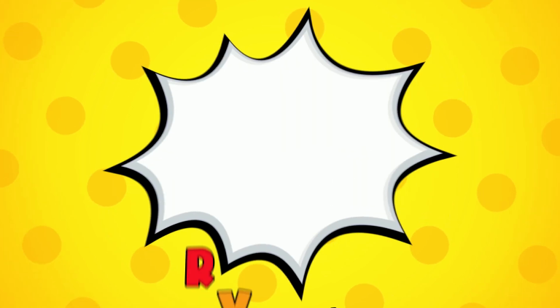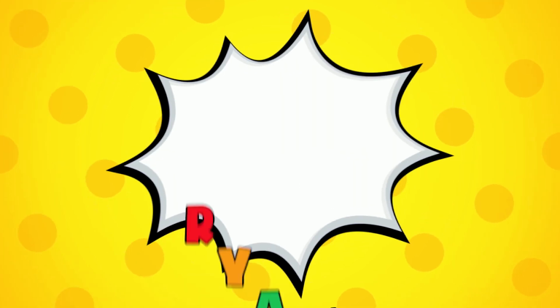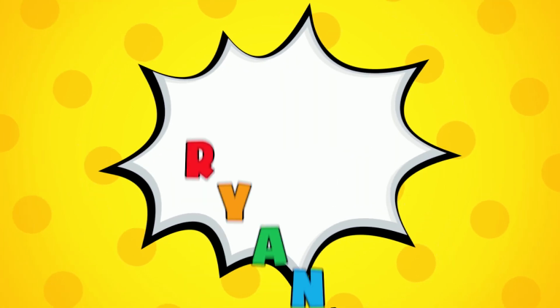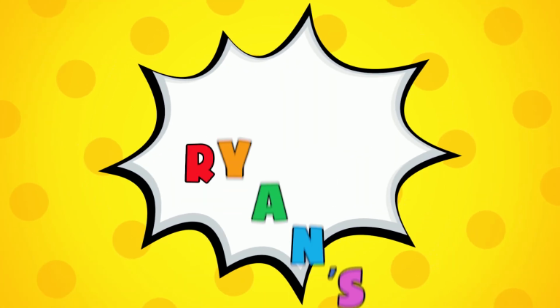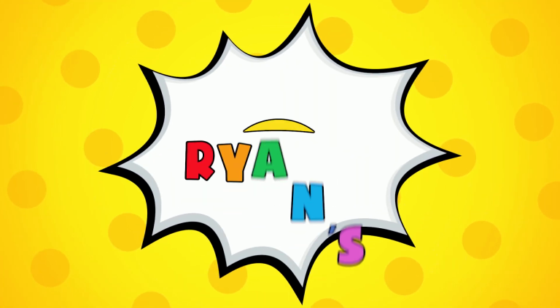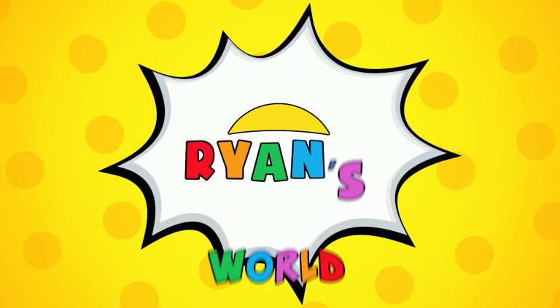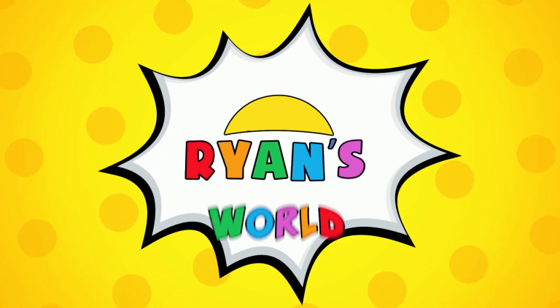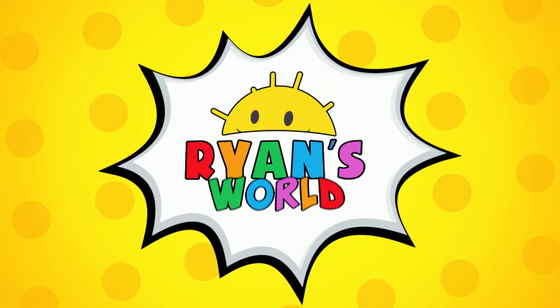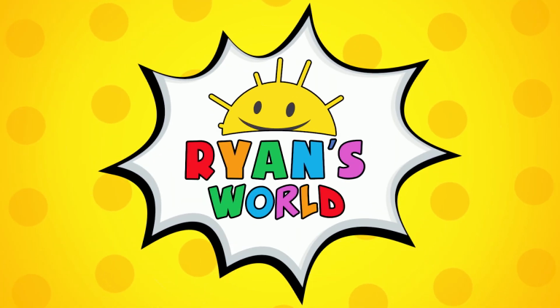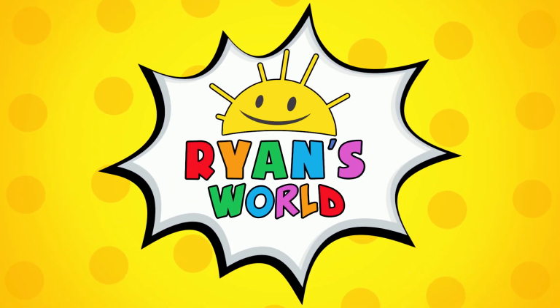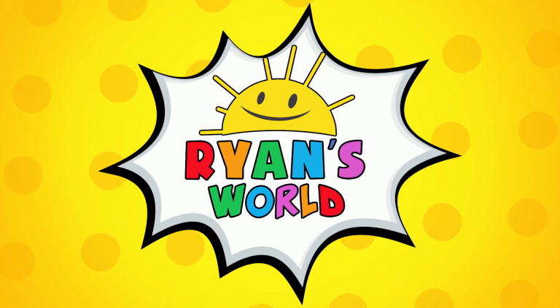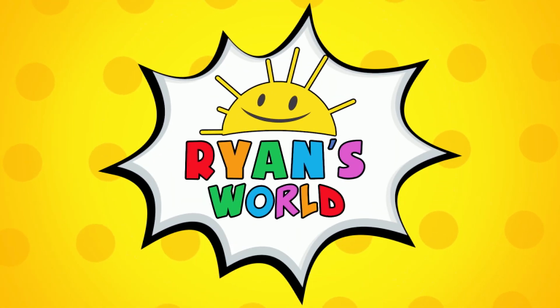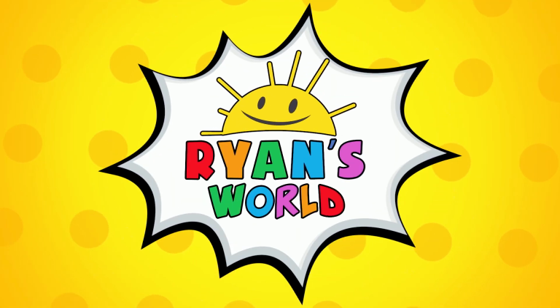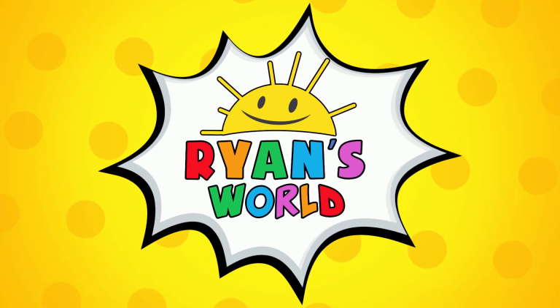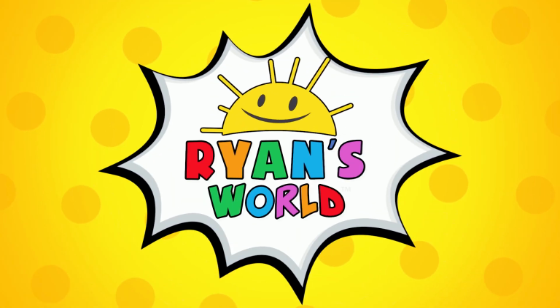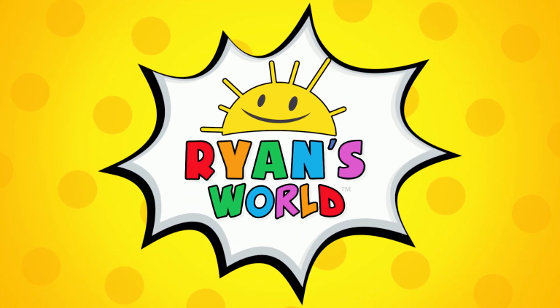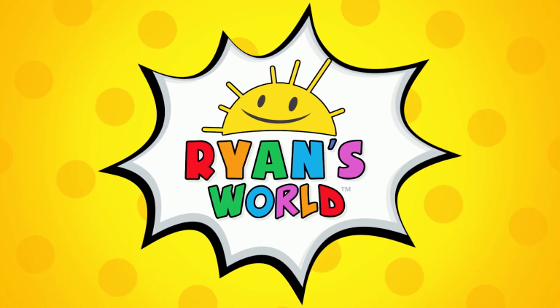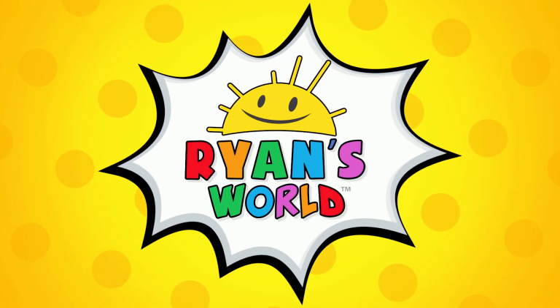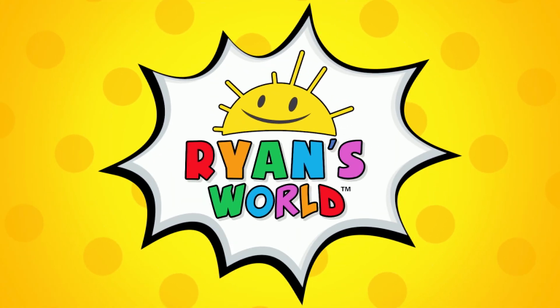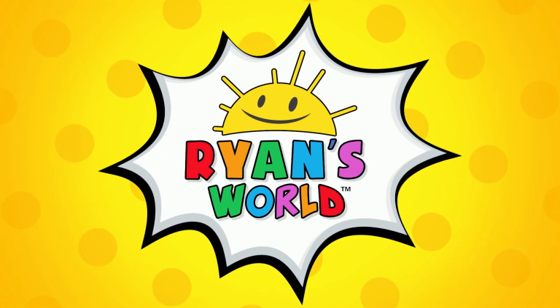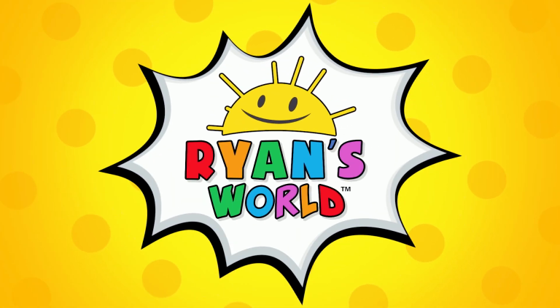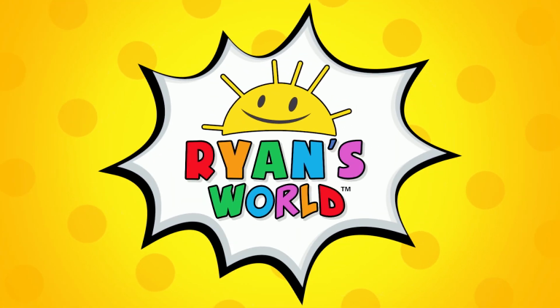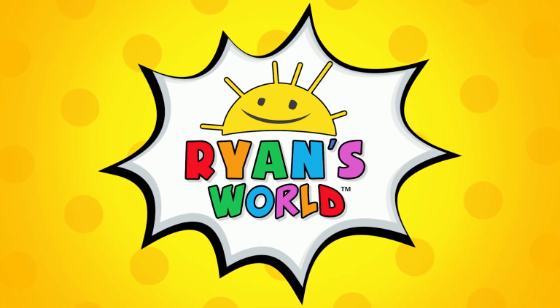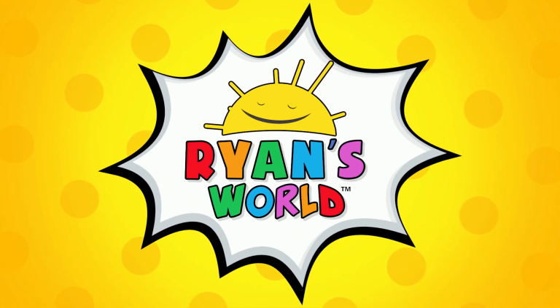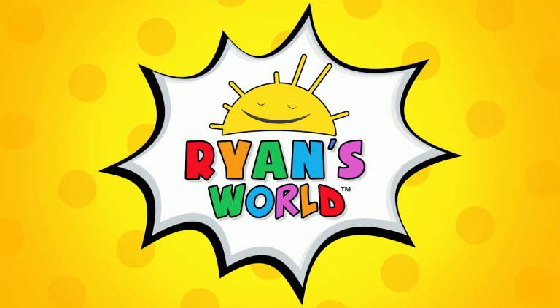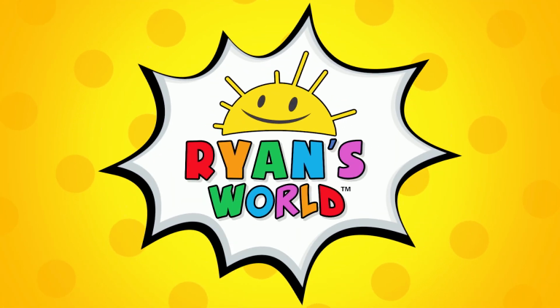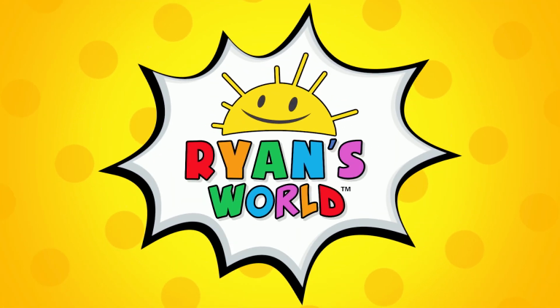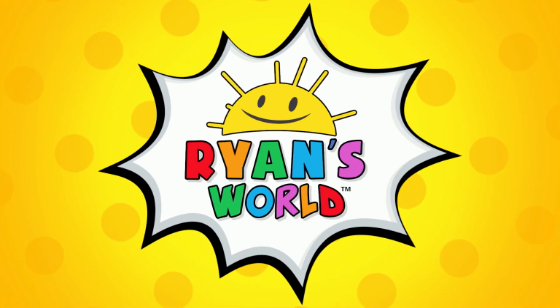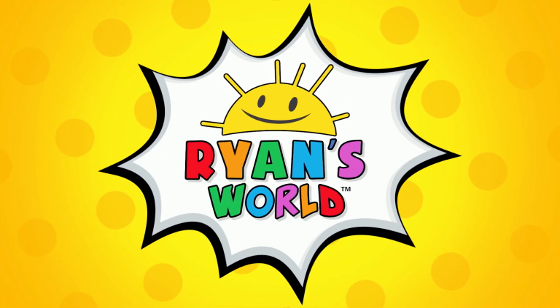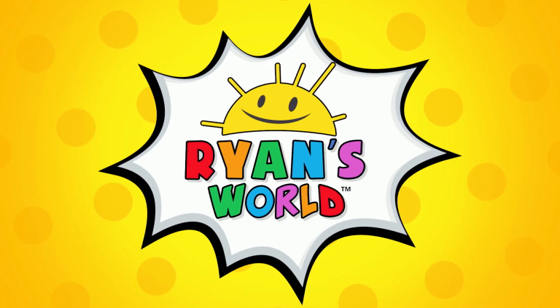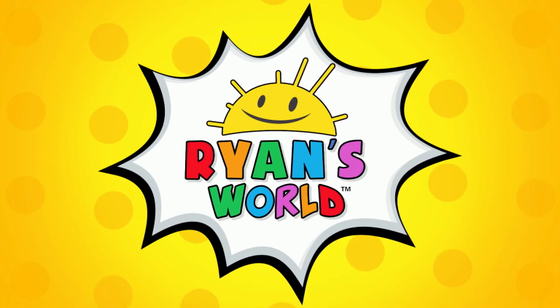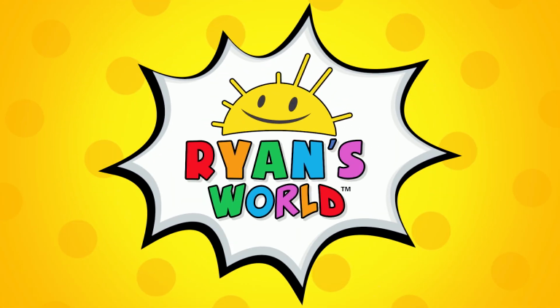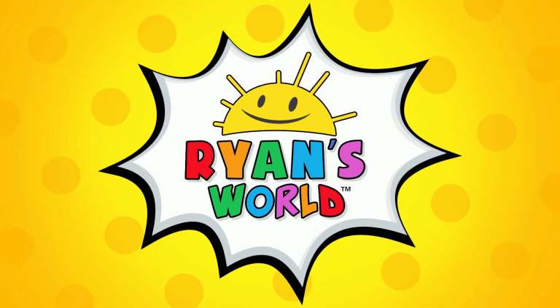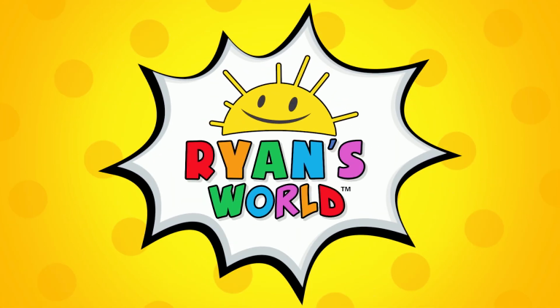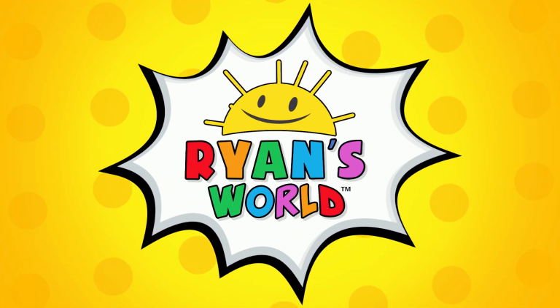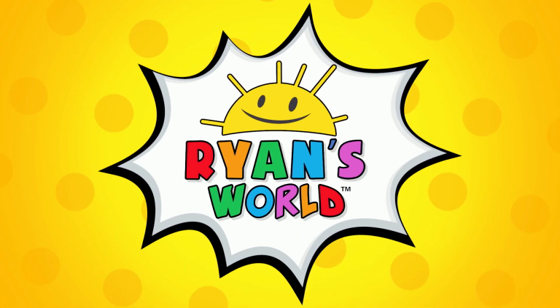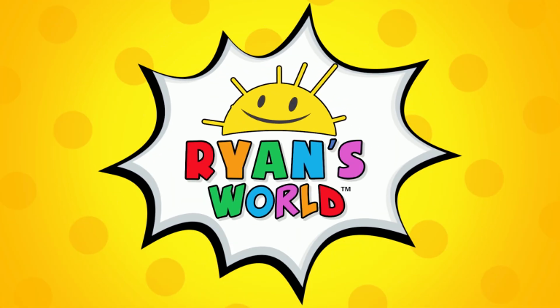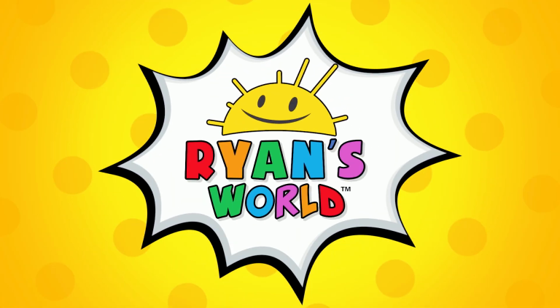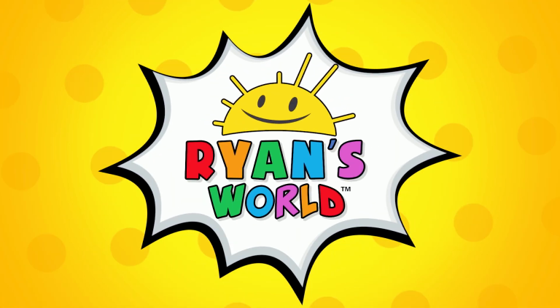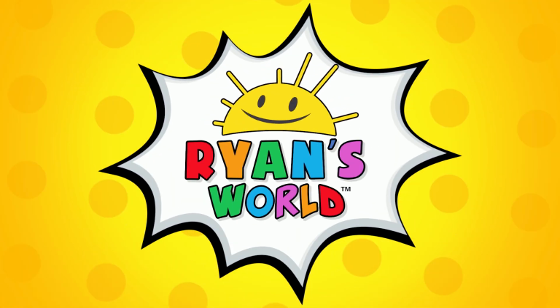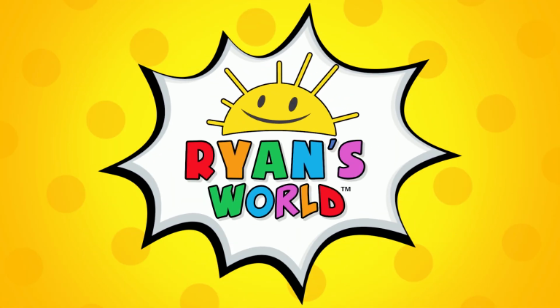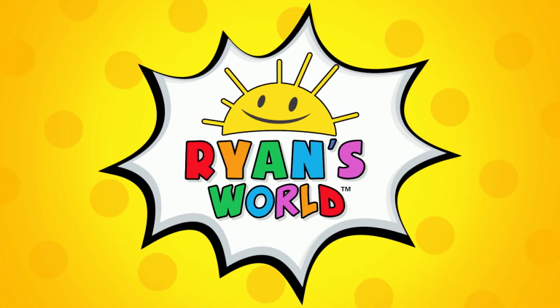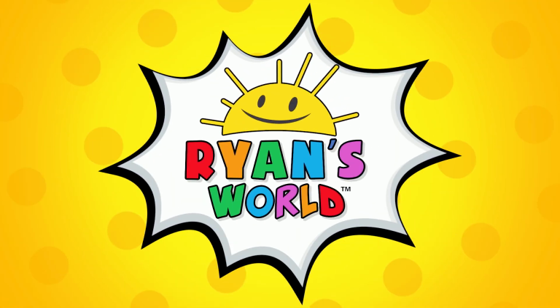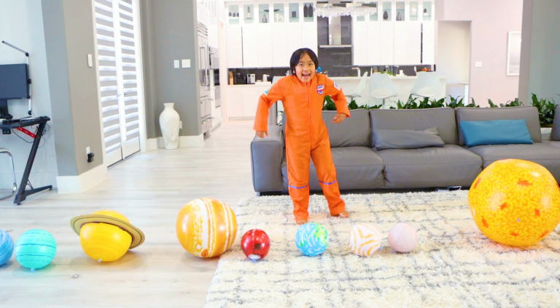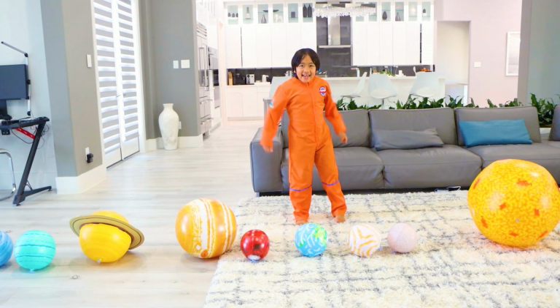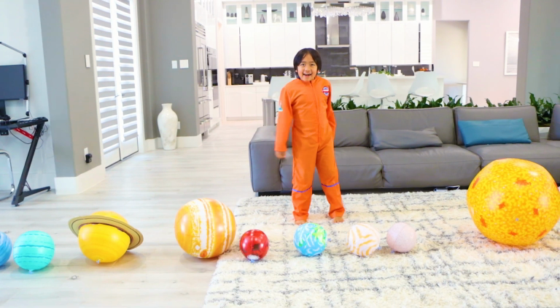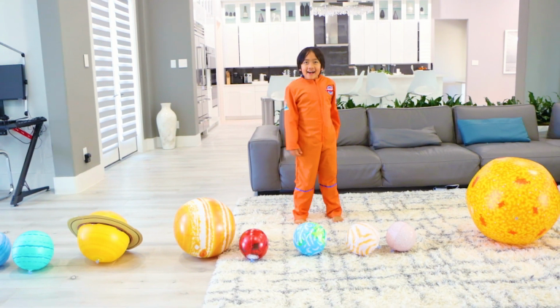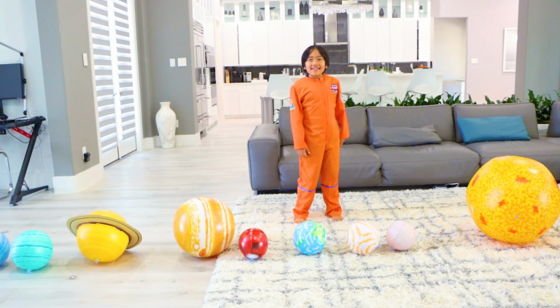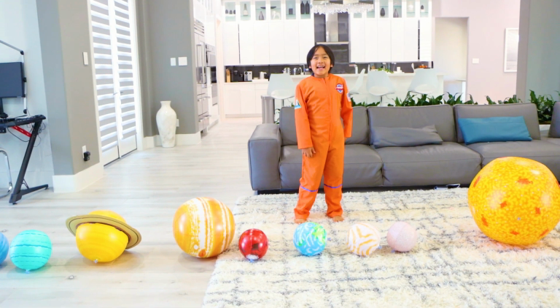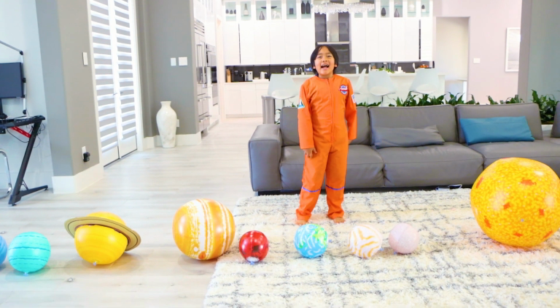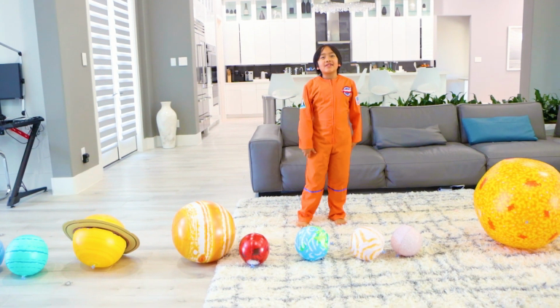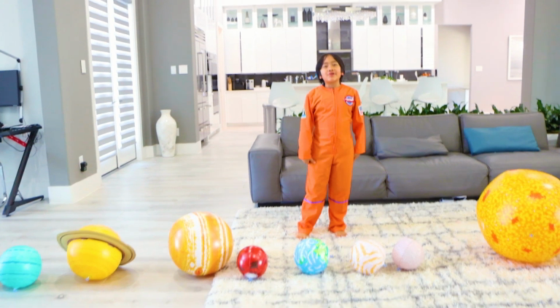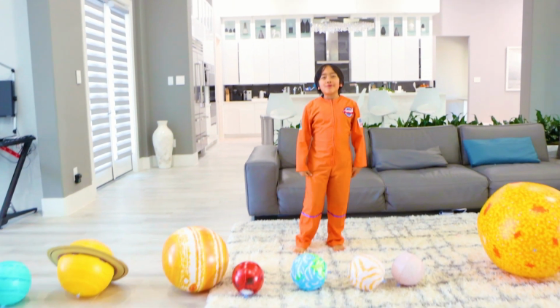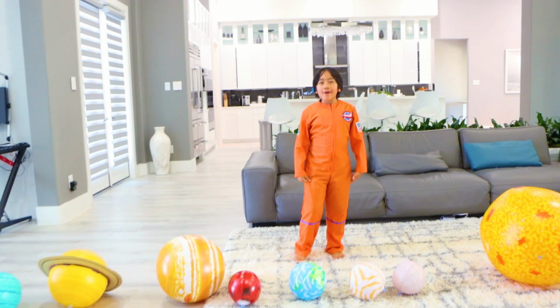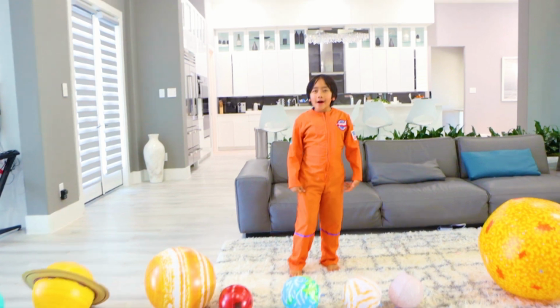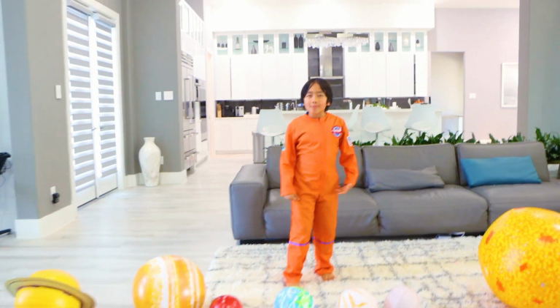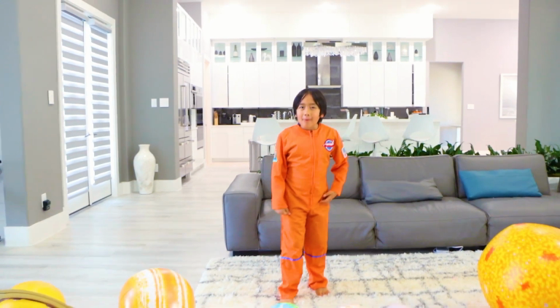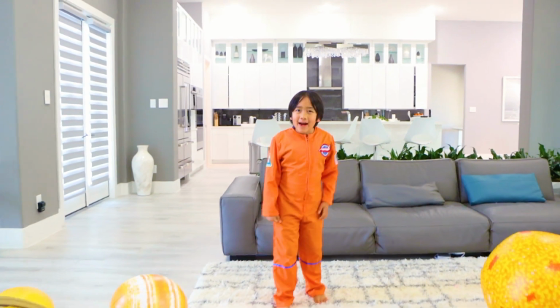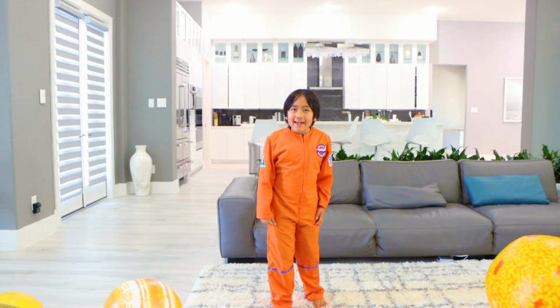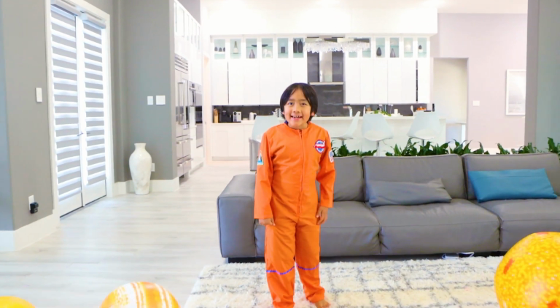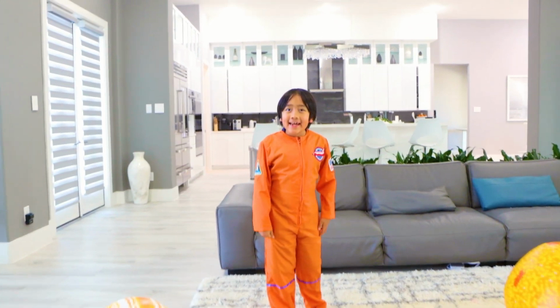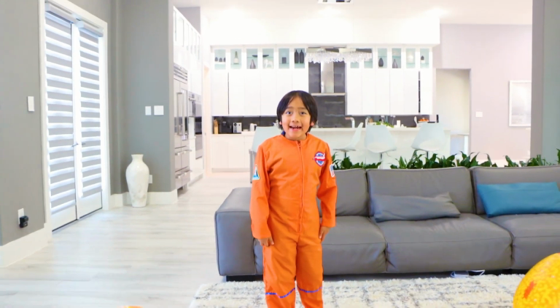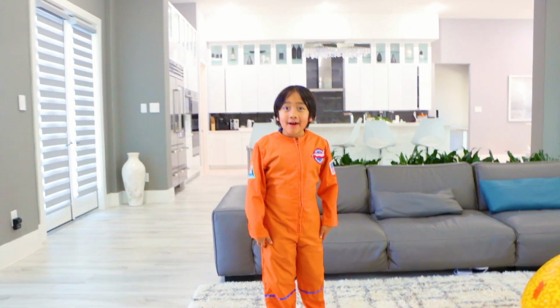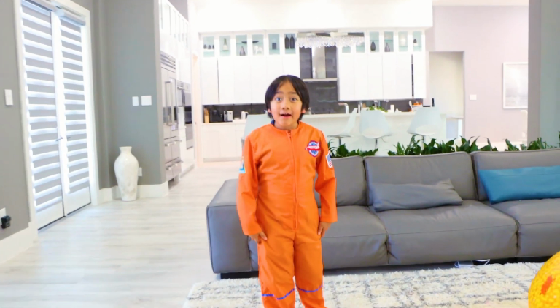Welcome to Ryan's World. Hey guys, Astronaut Ryan here.